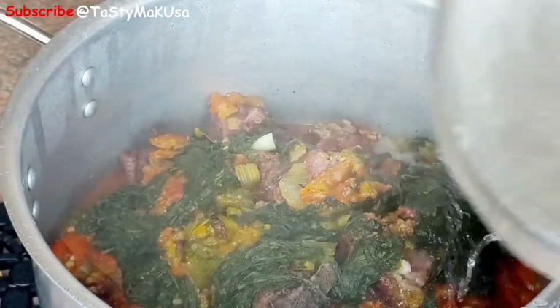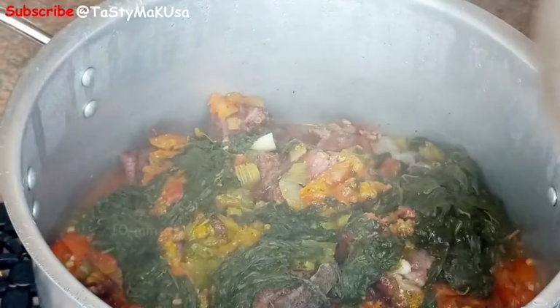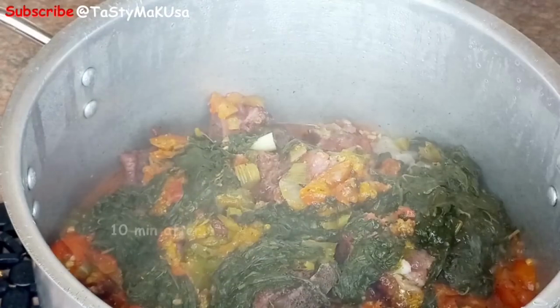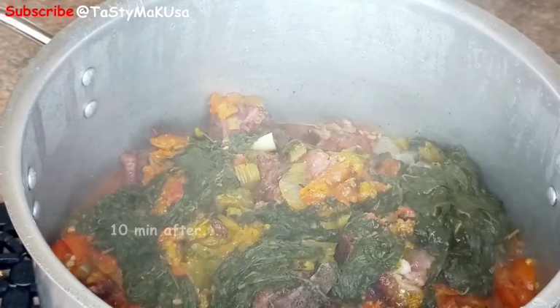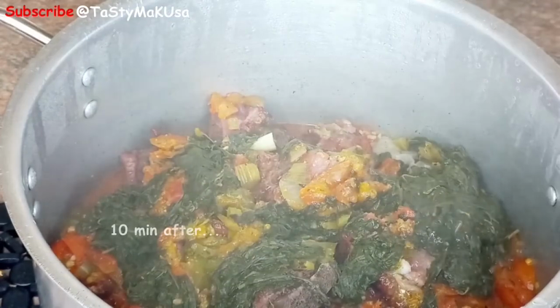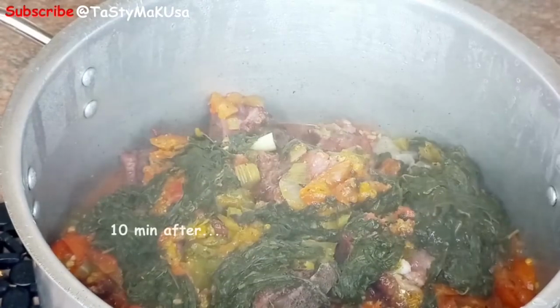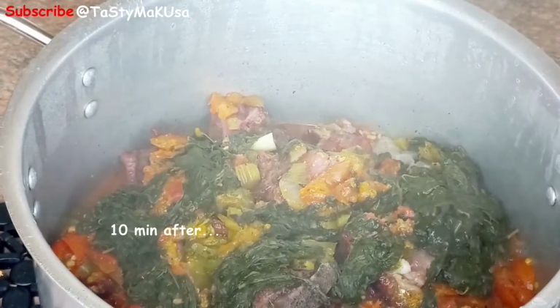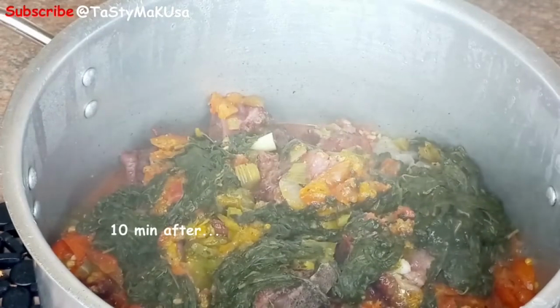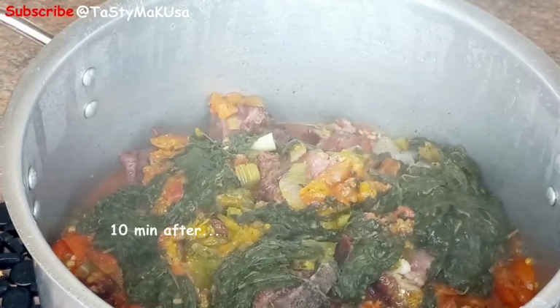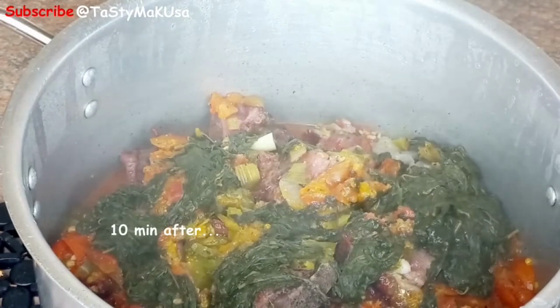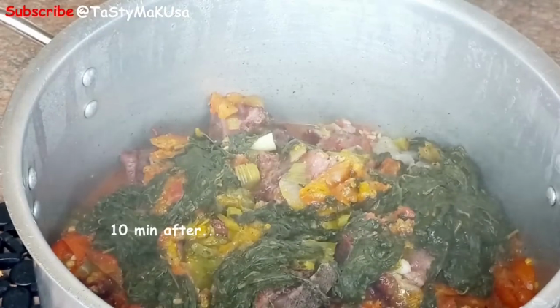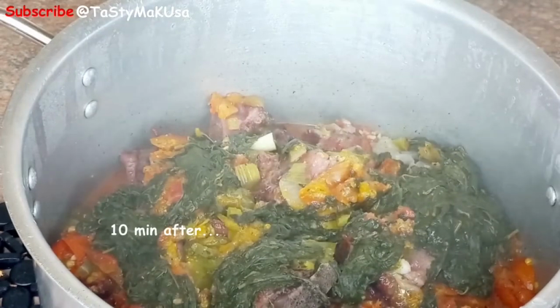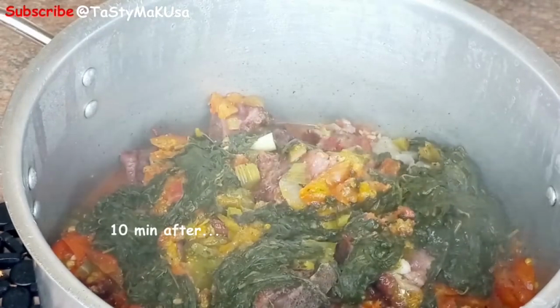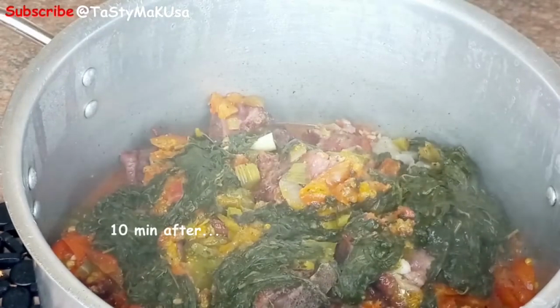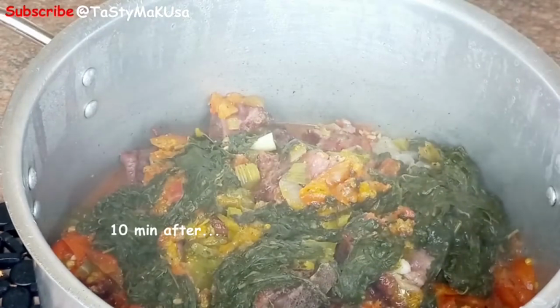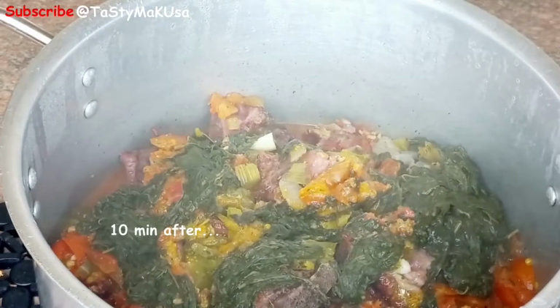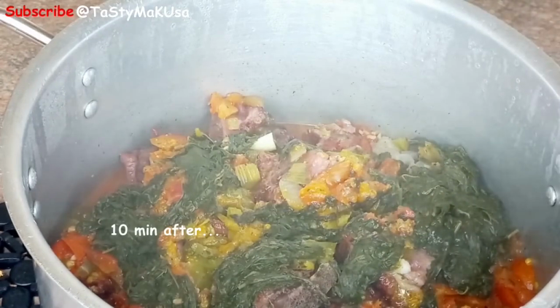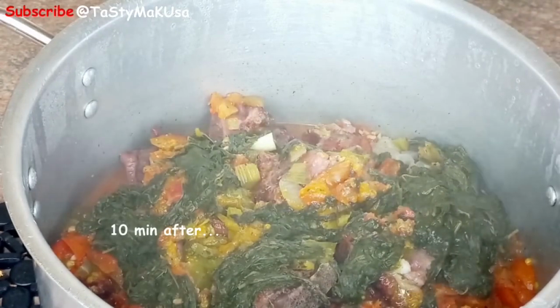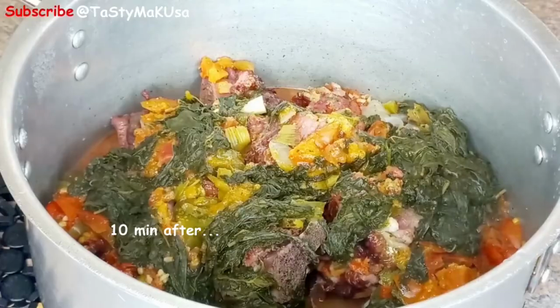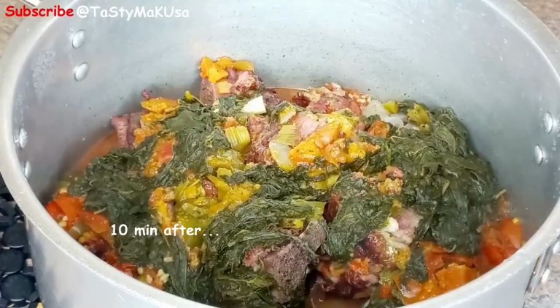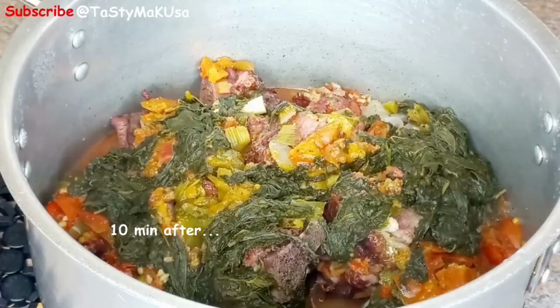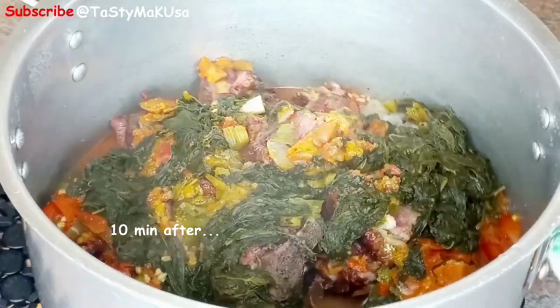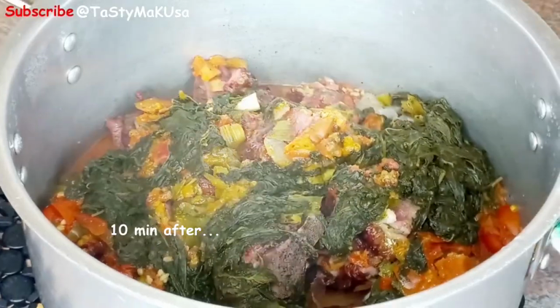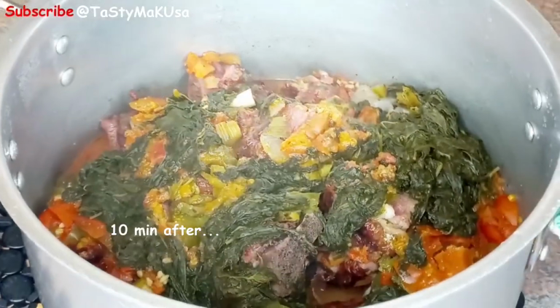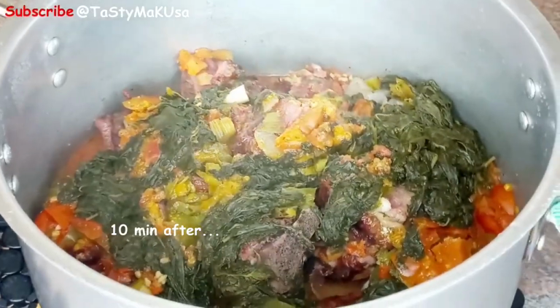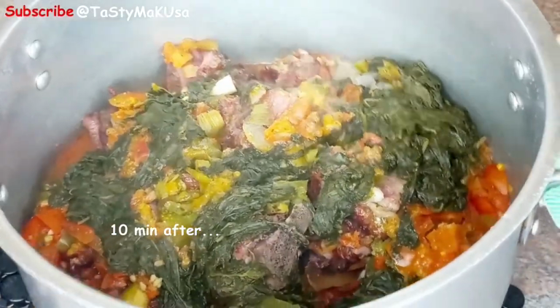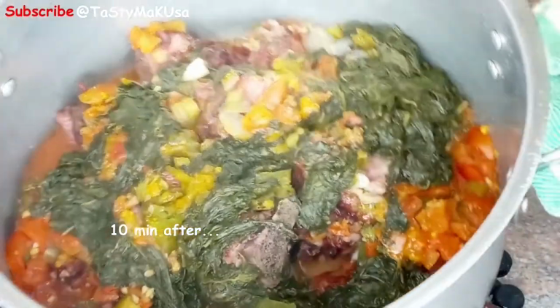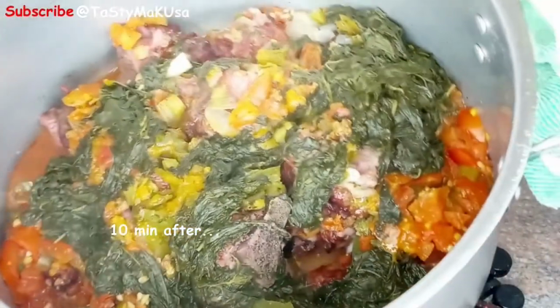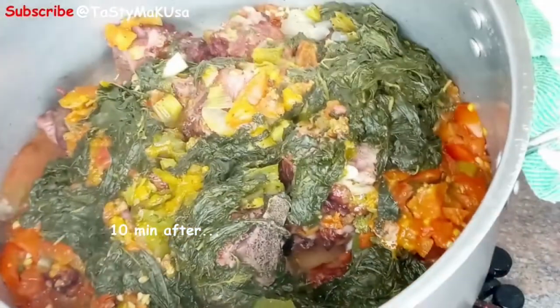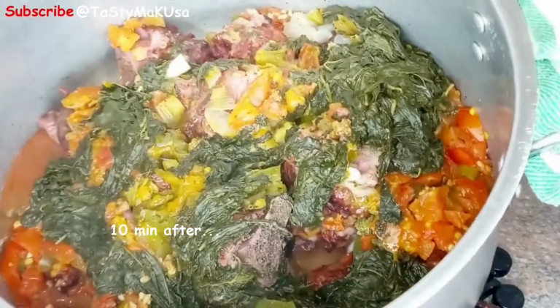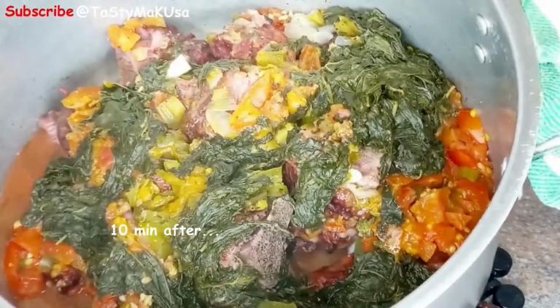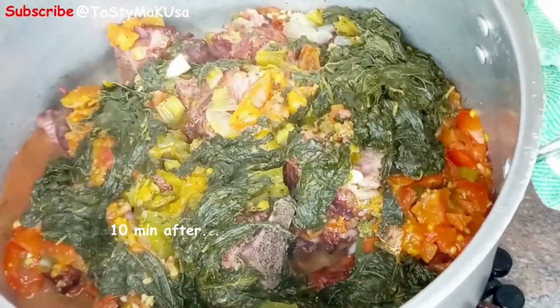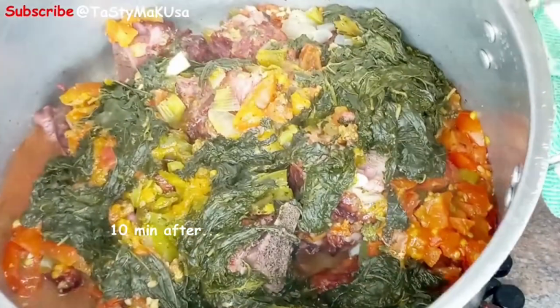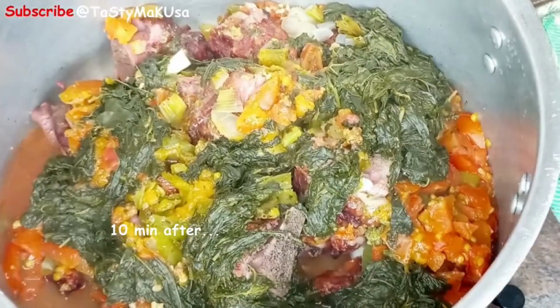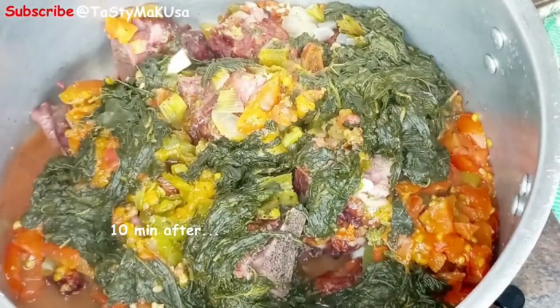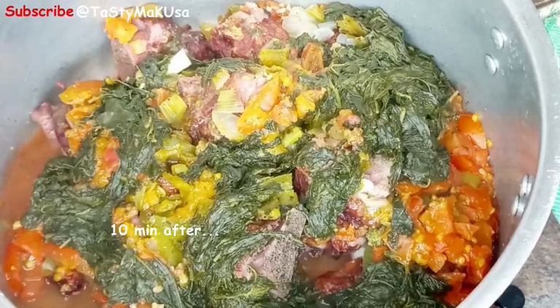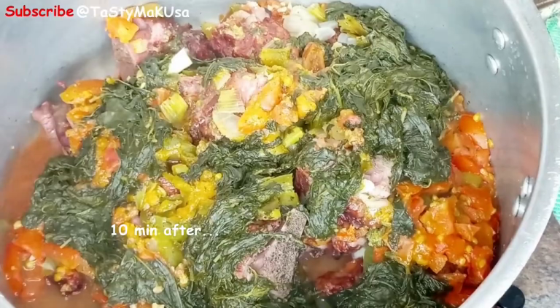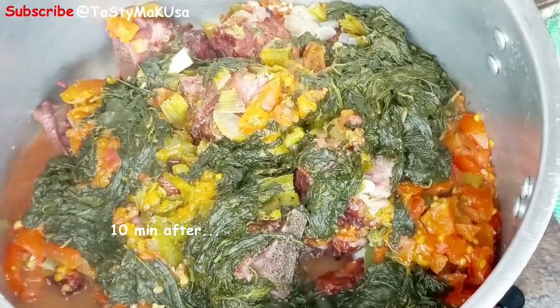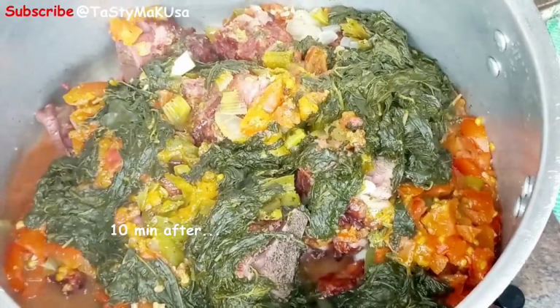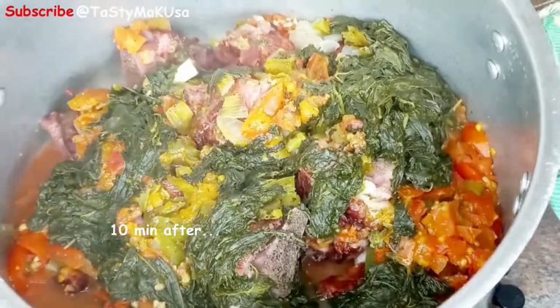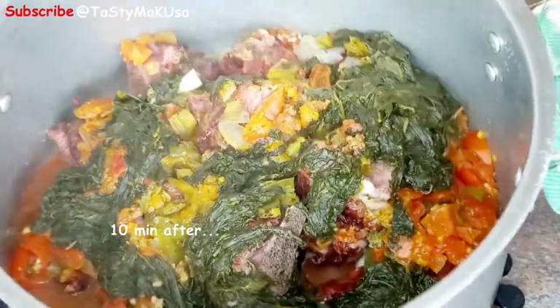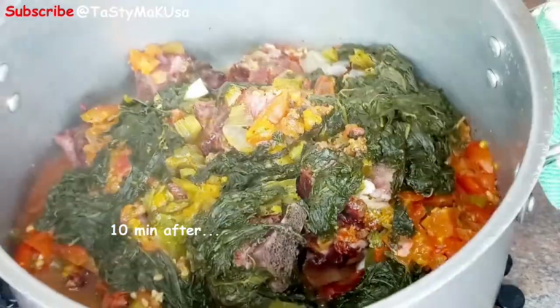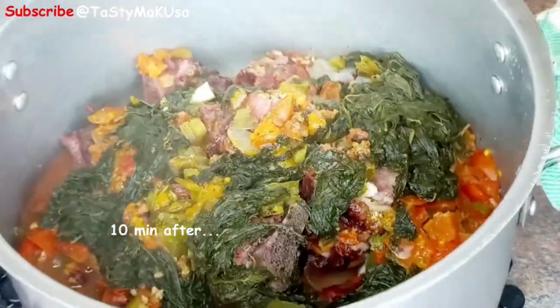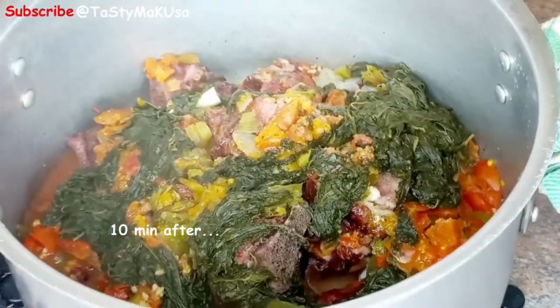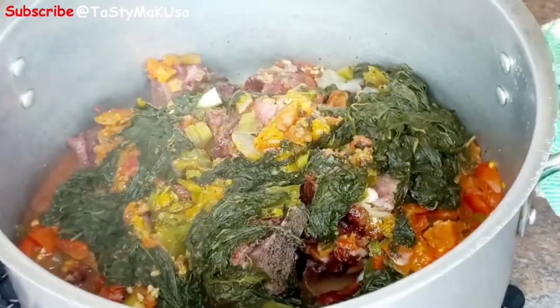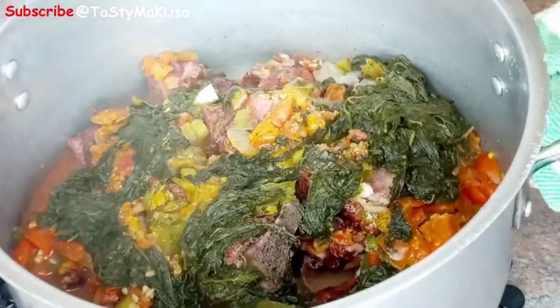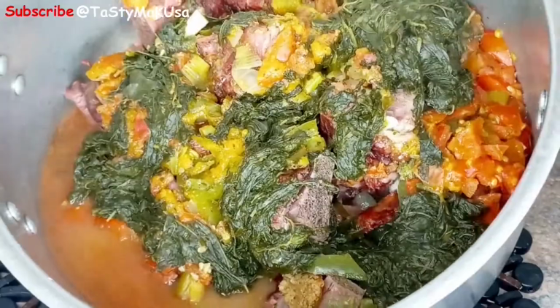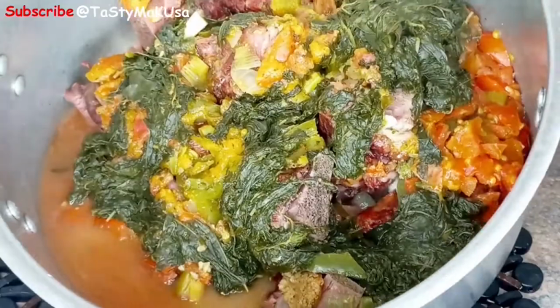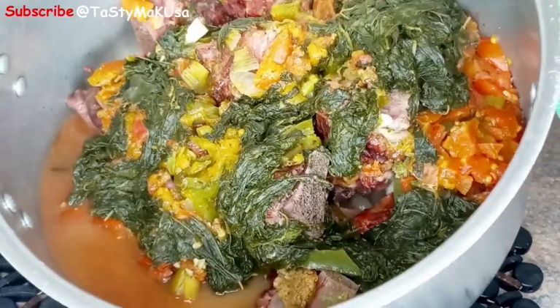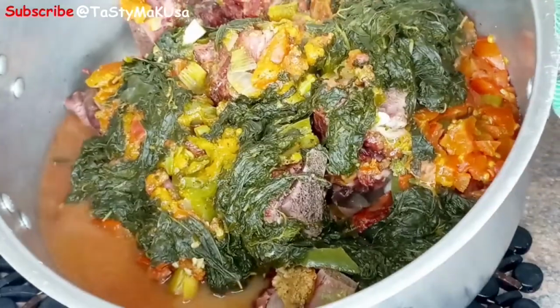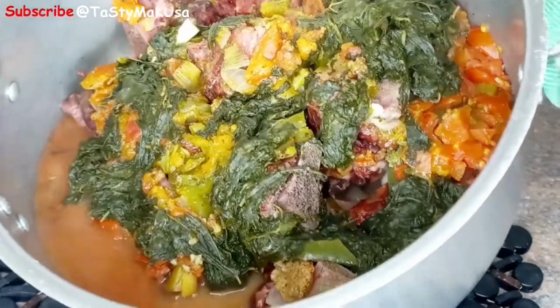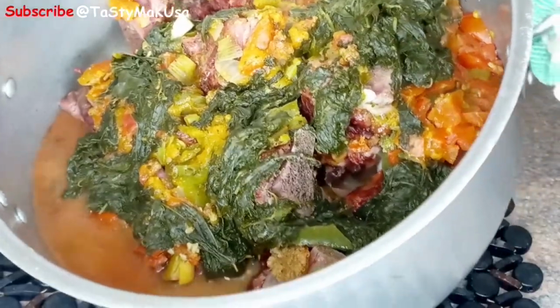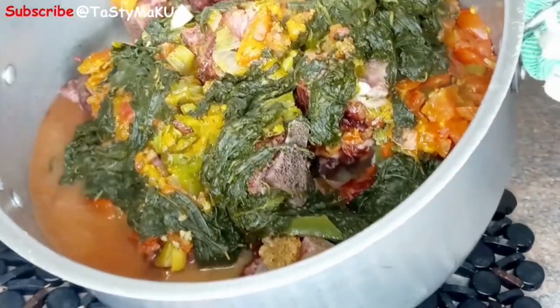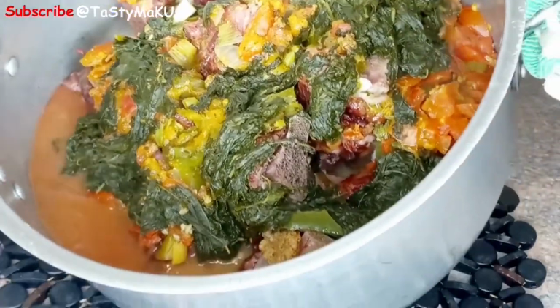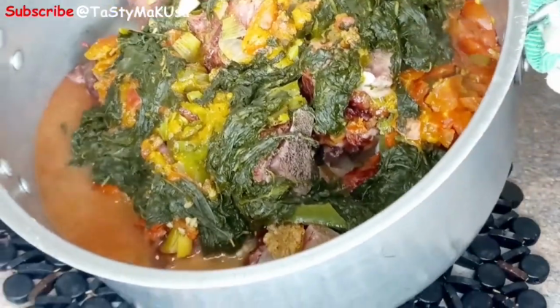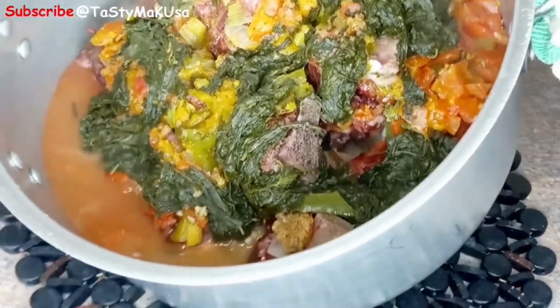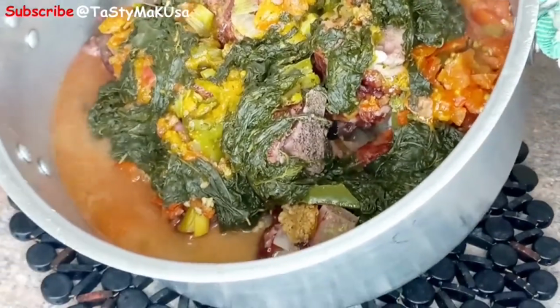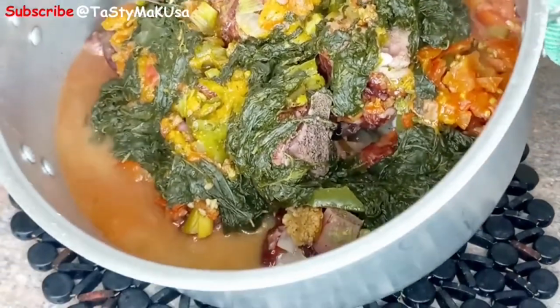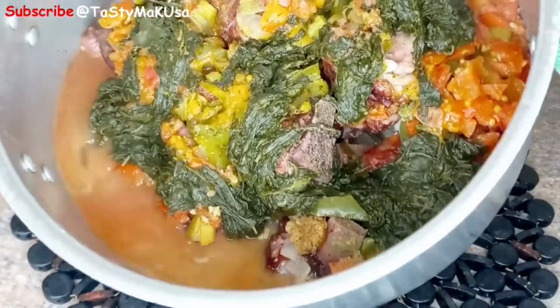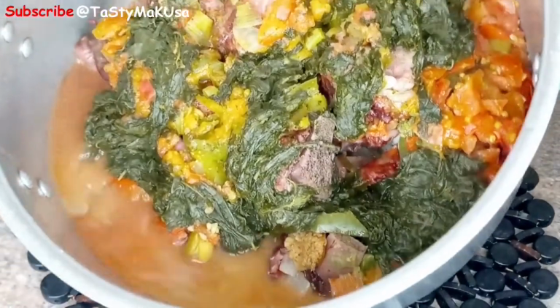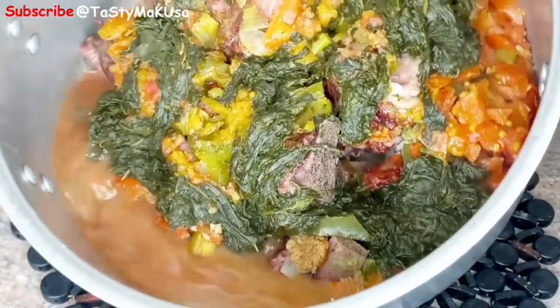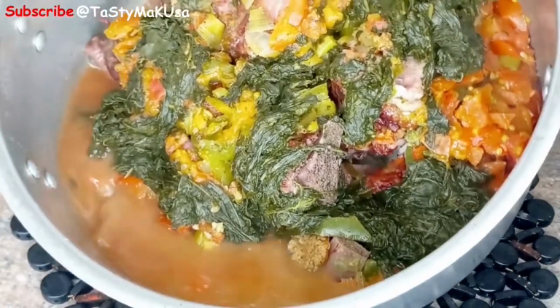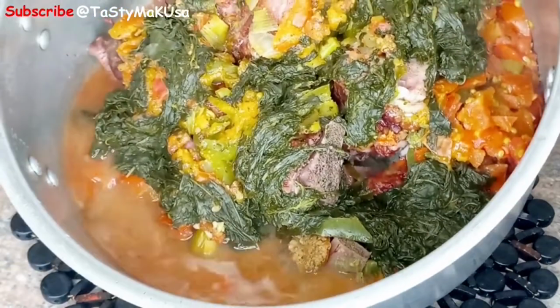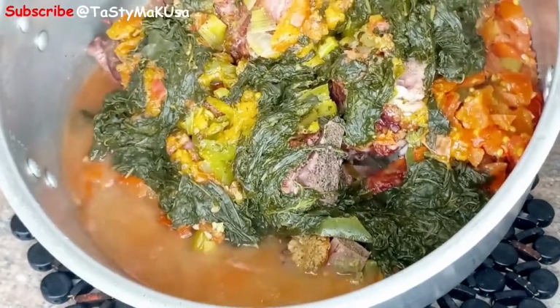After 10 minutes, this is how it looks like, as you can see. Now I'm going to add the palm soup.